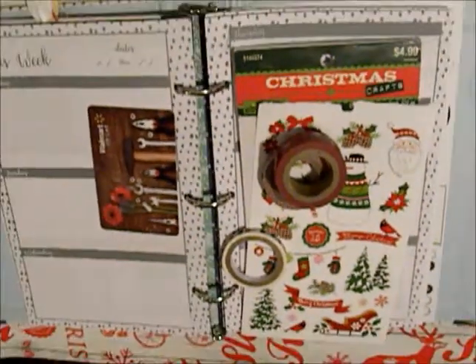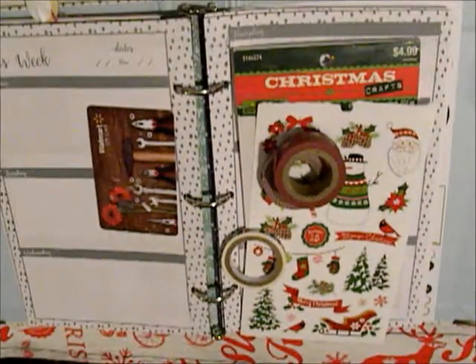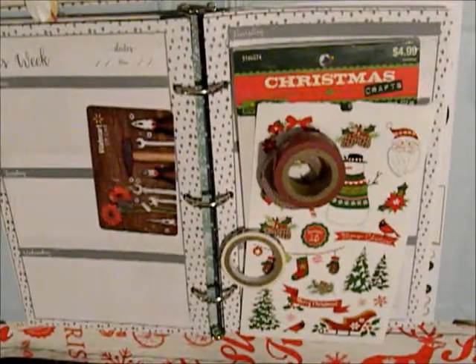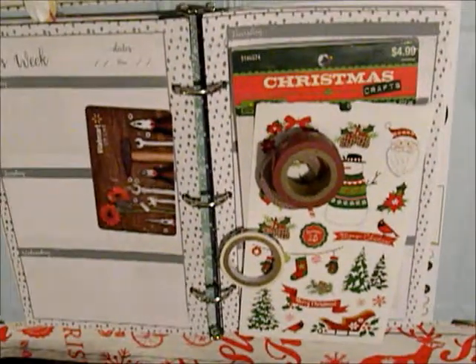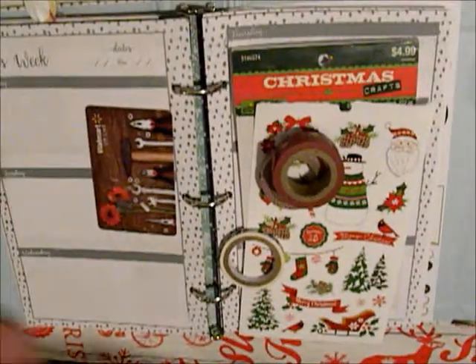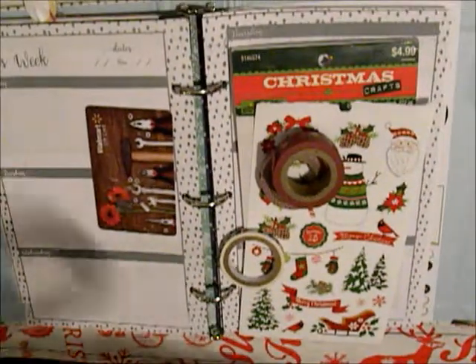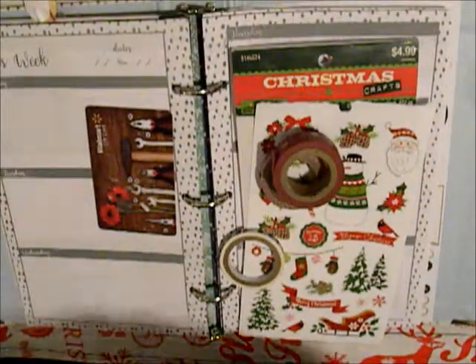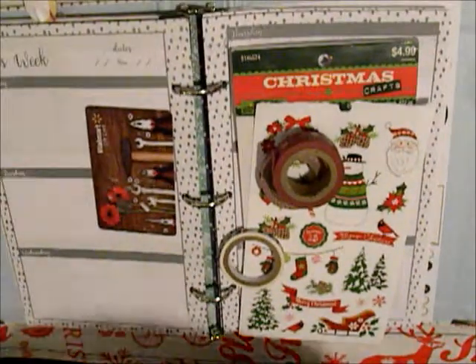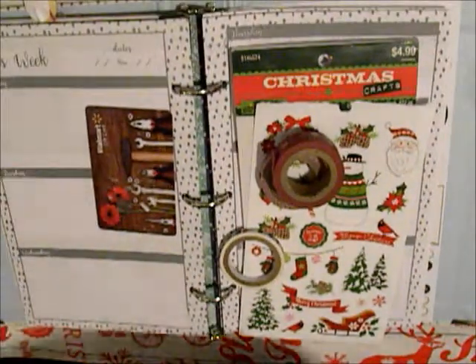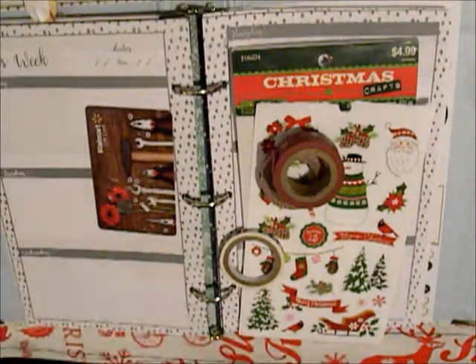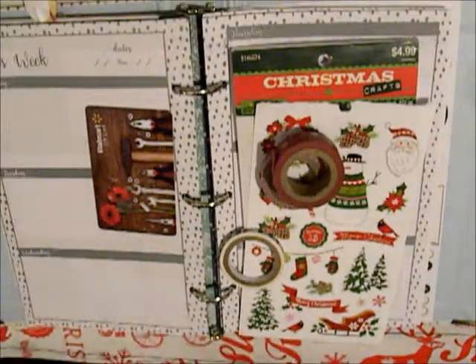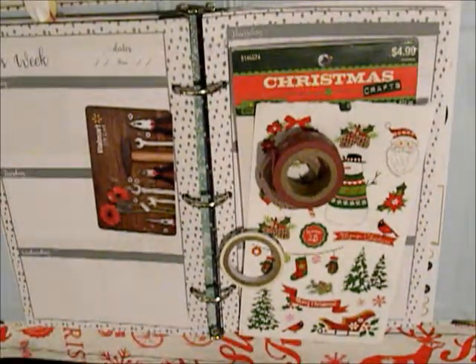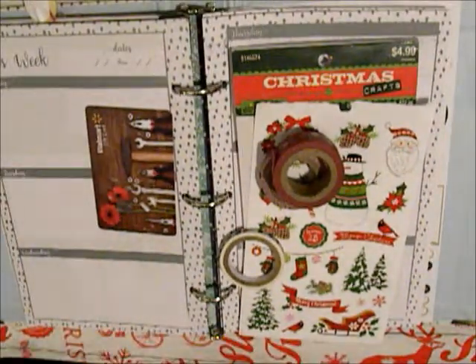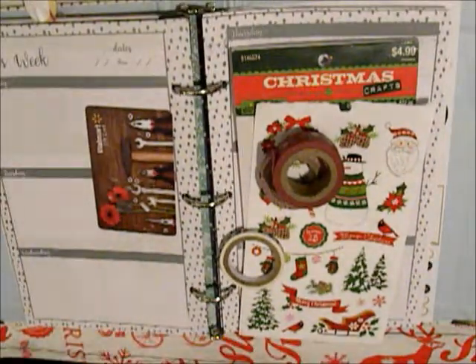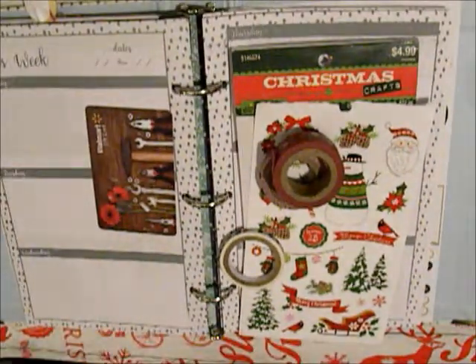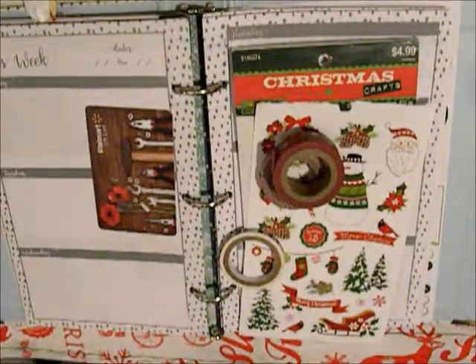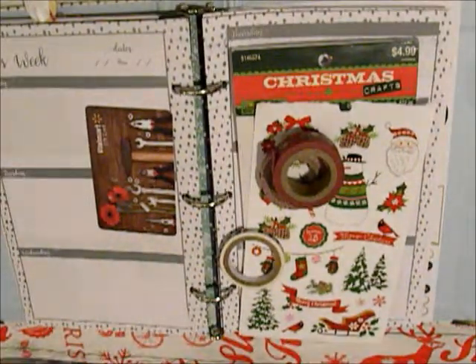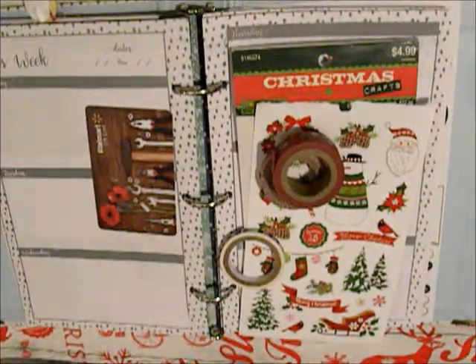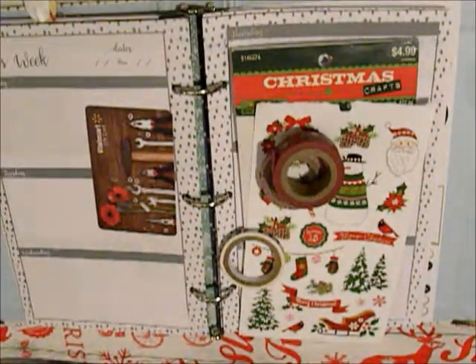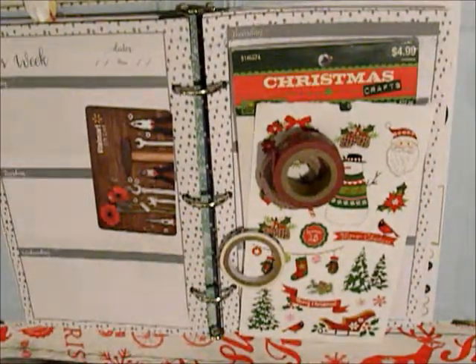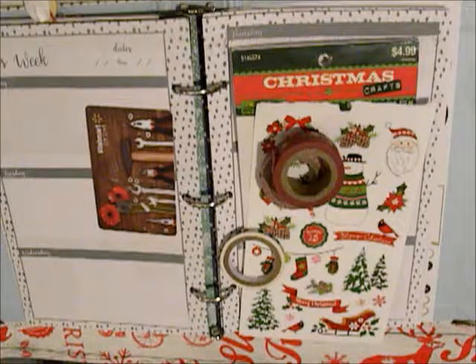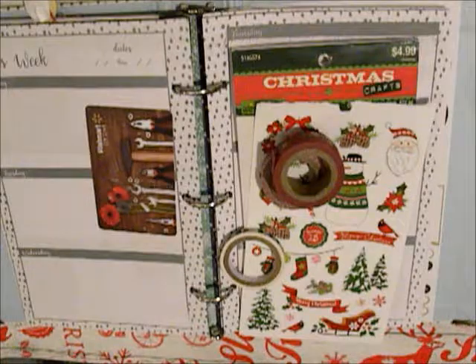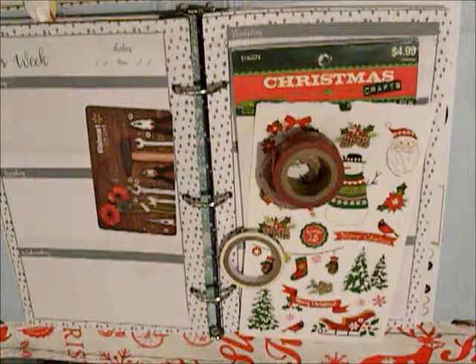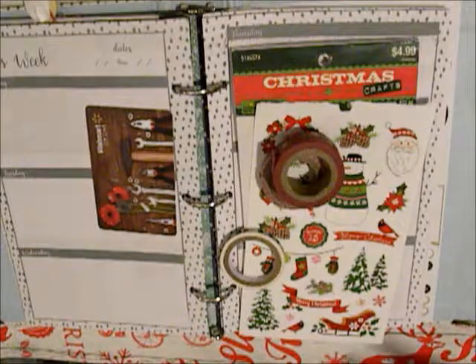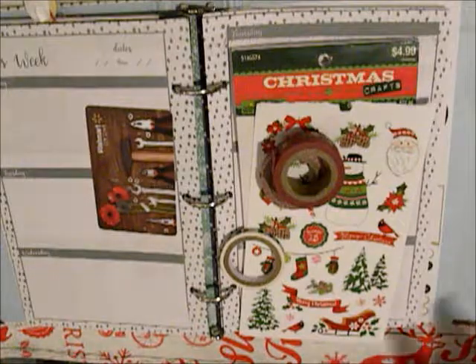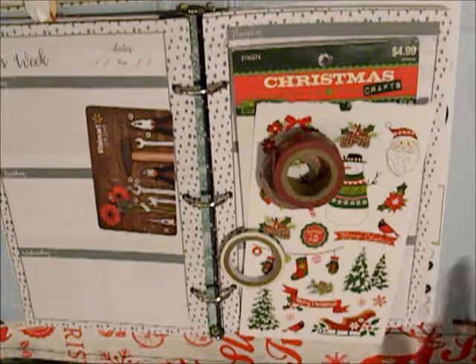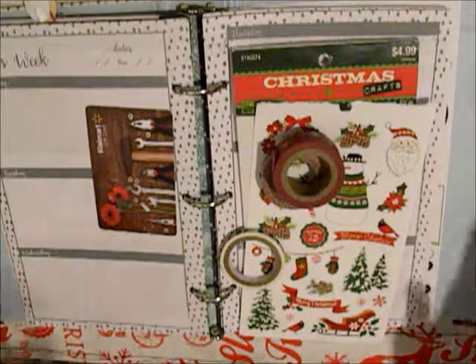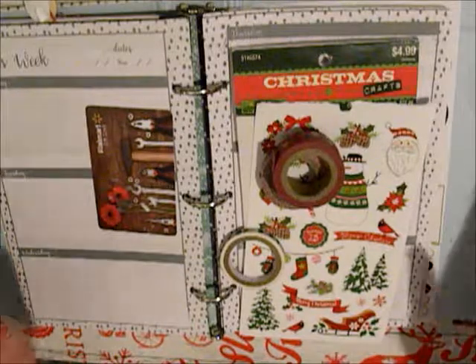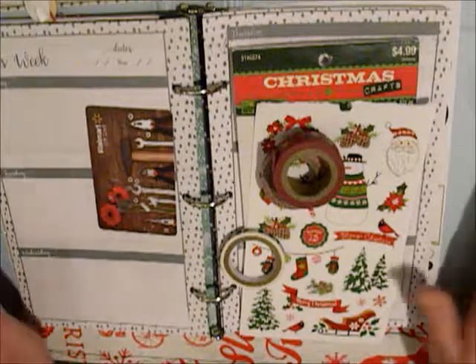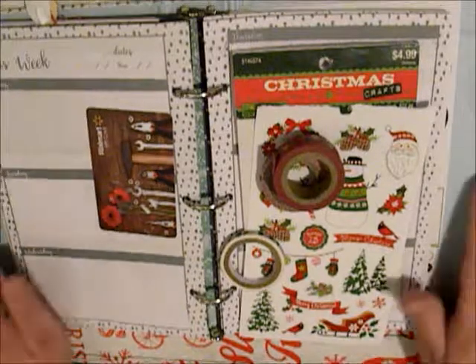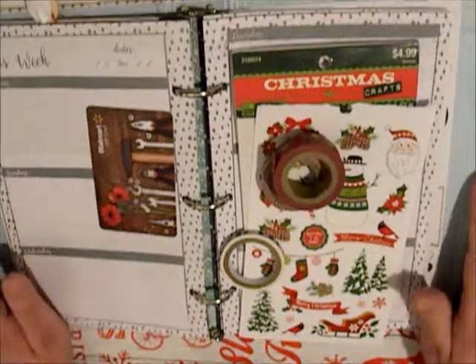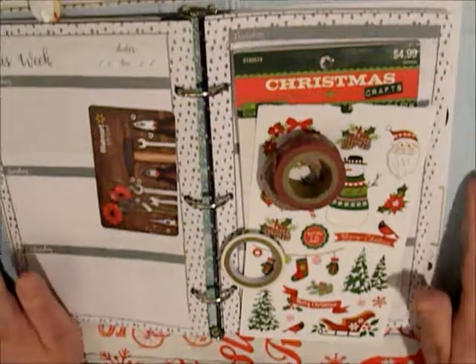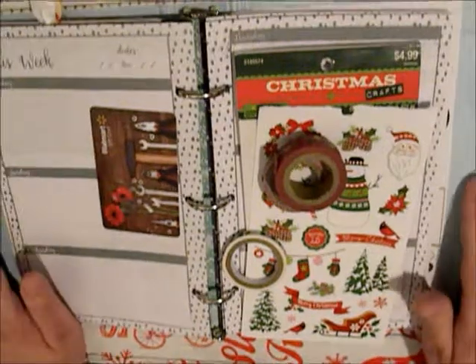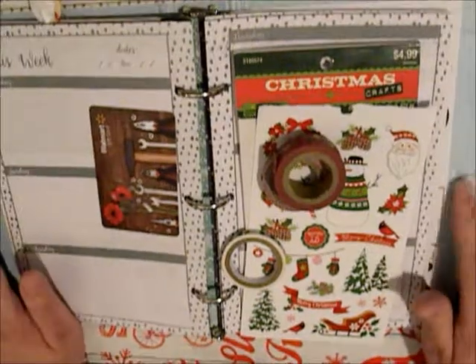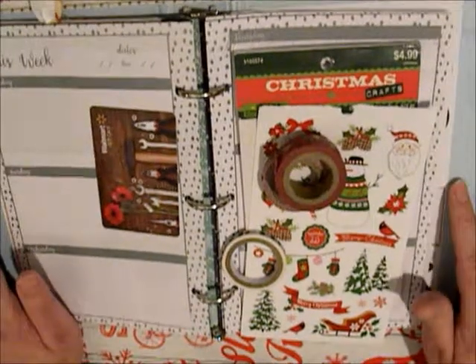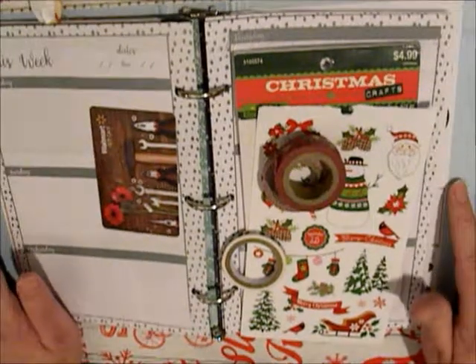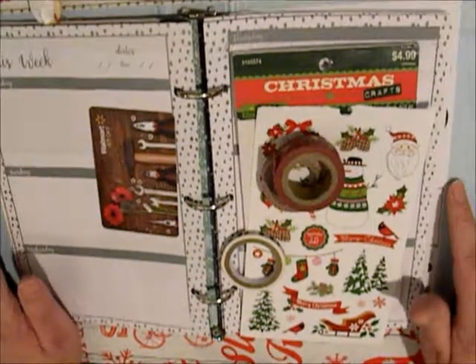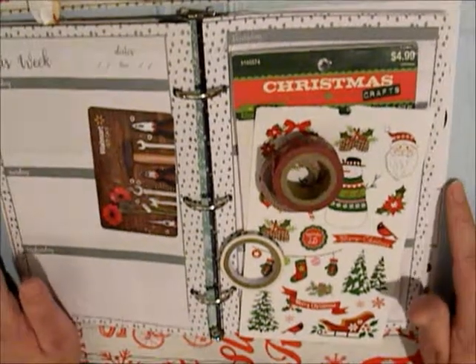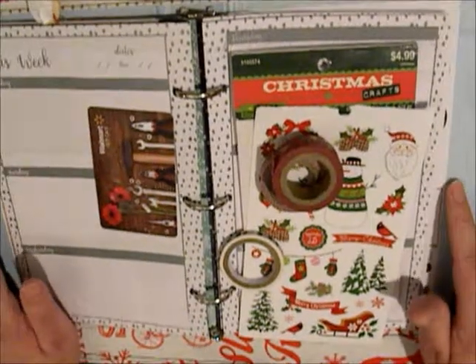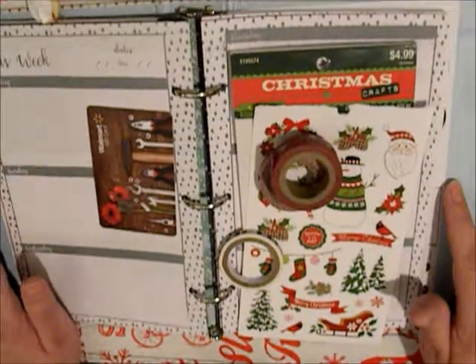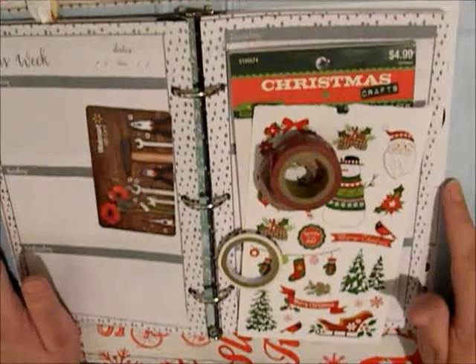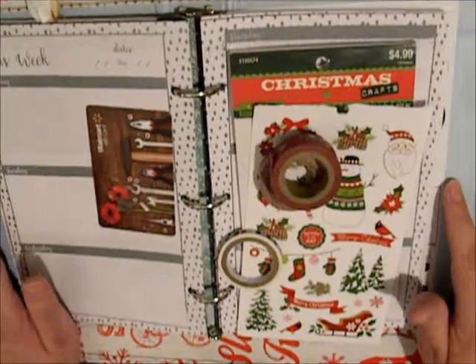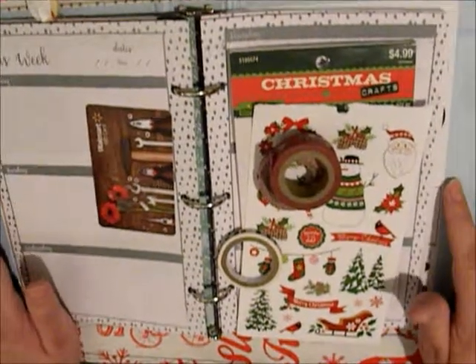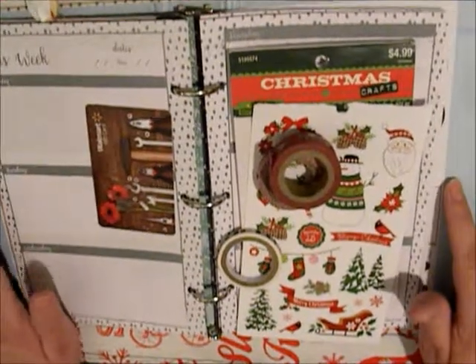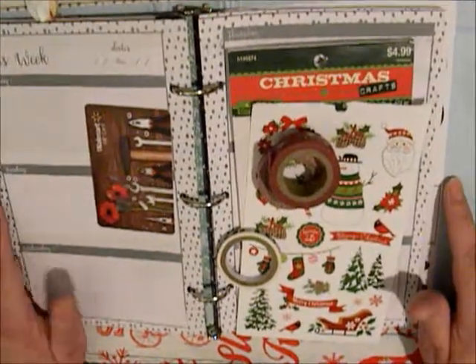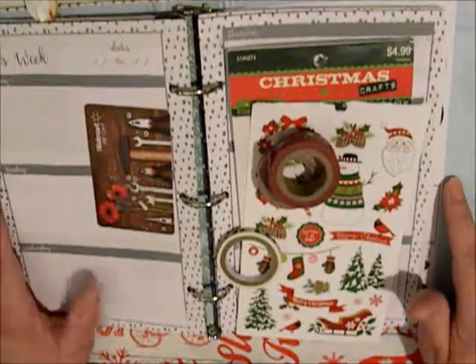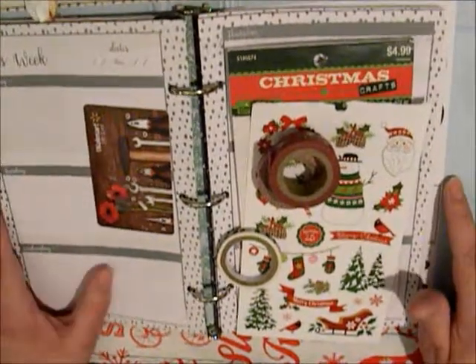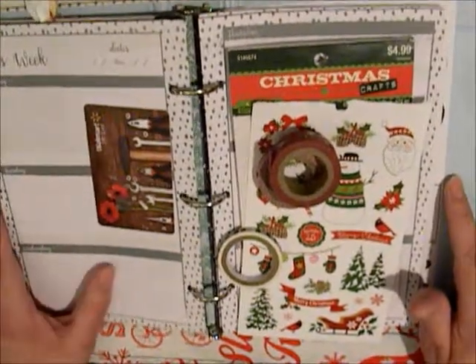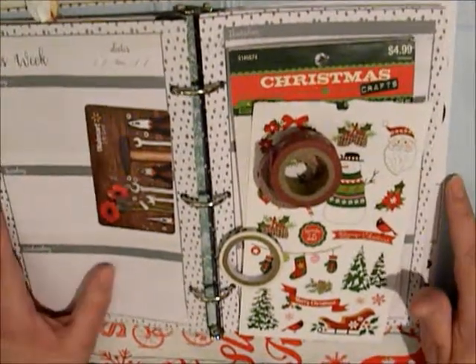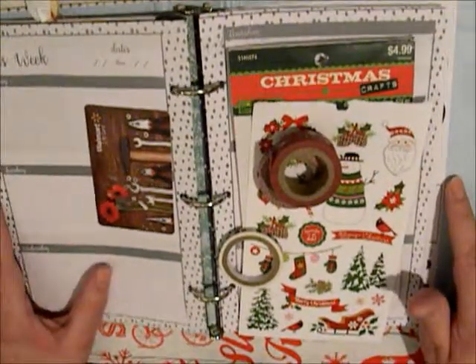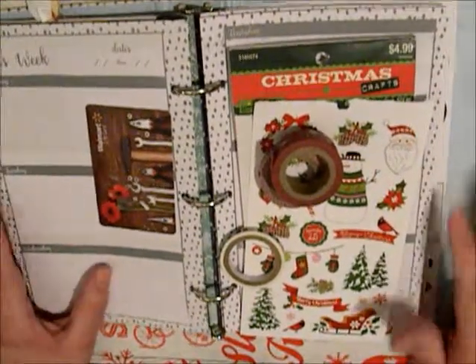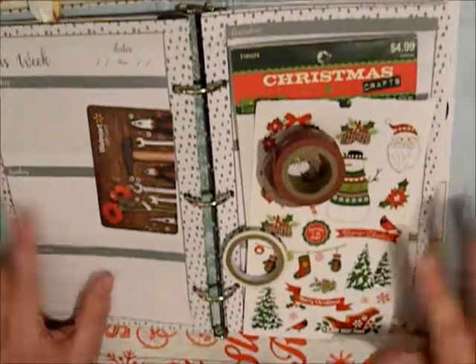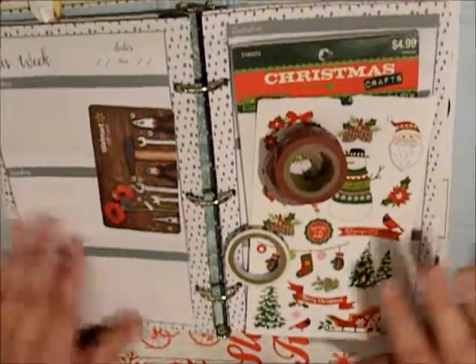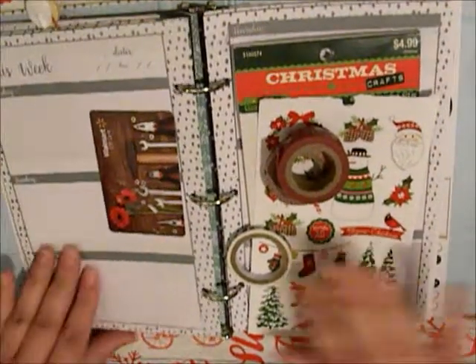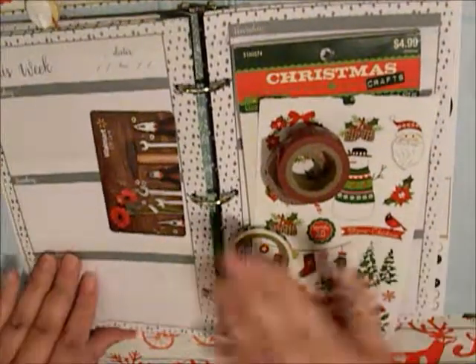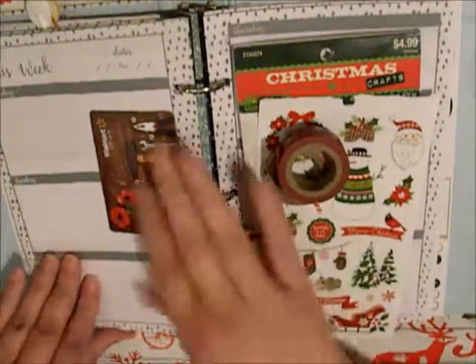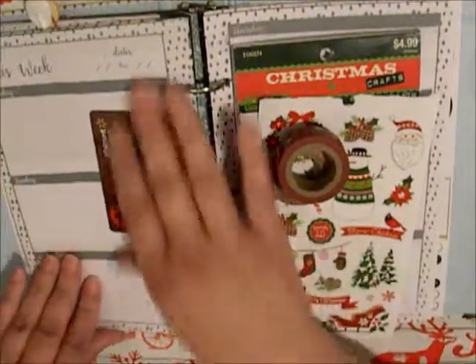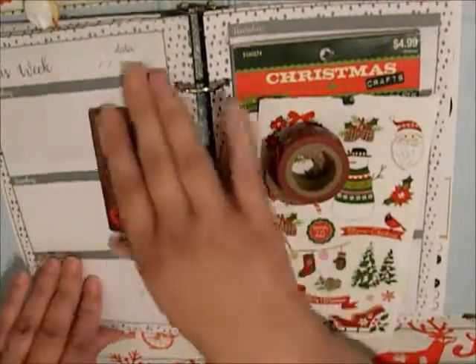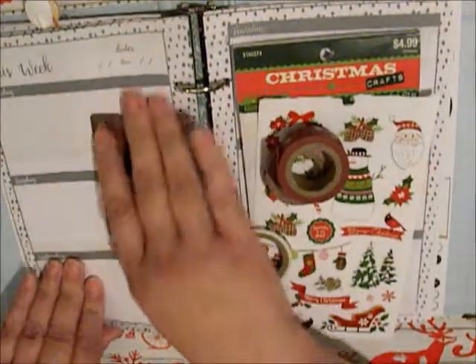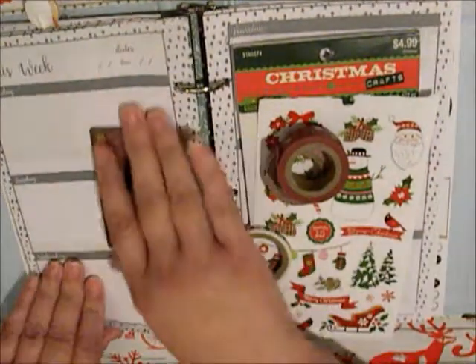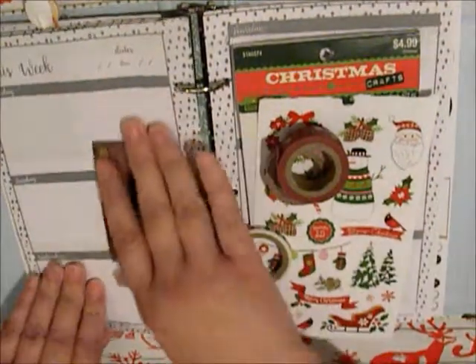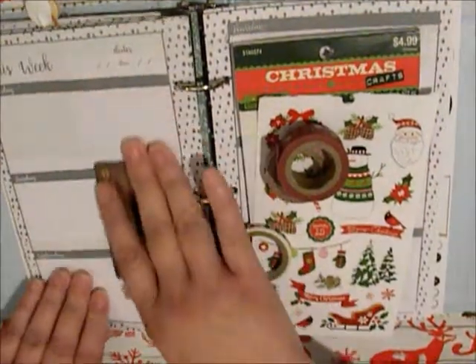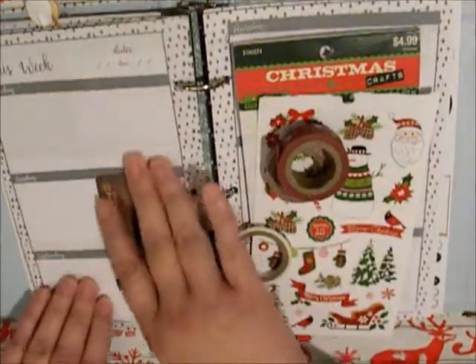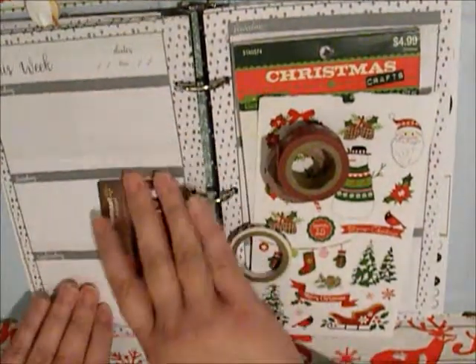Hey everybody, this is Plane As You Wish. Today I'm going to be doing a plan with me in my Target planner.